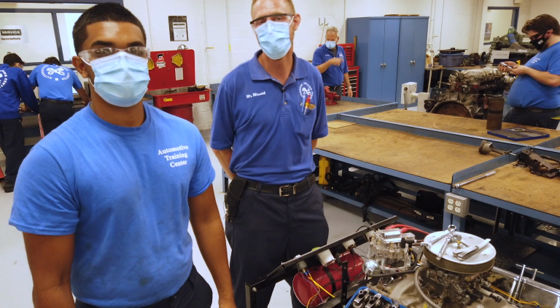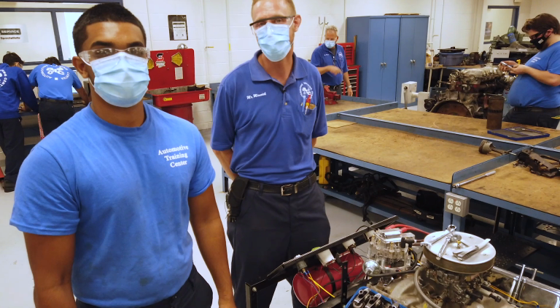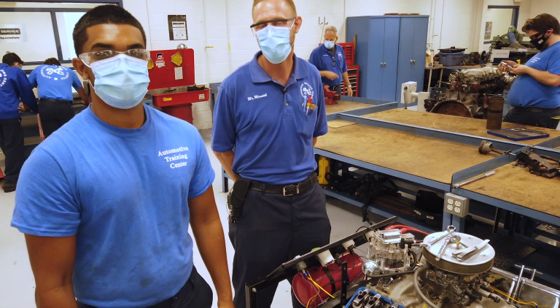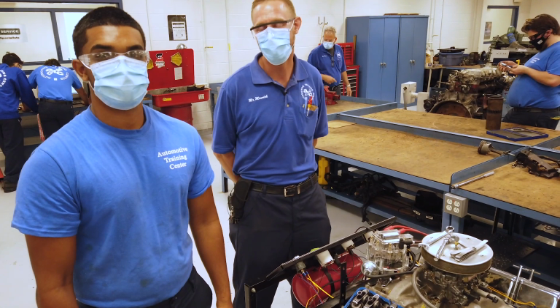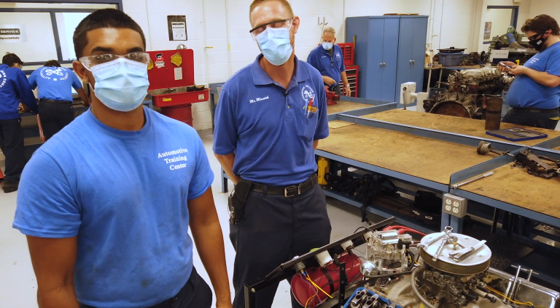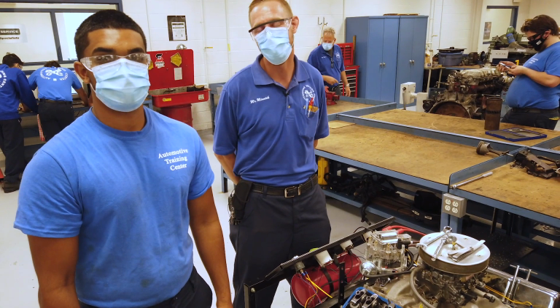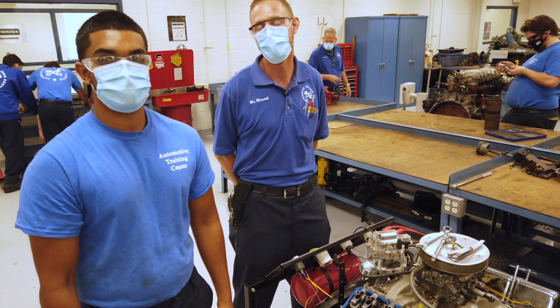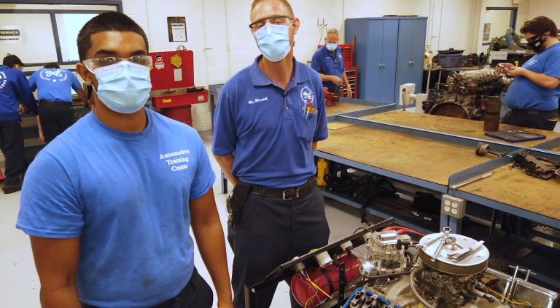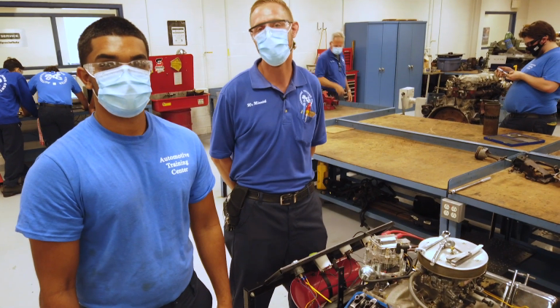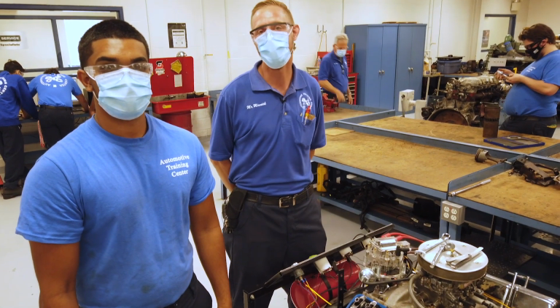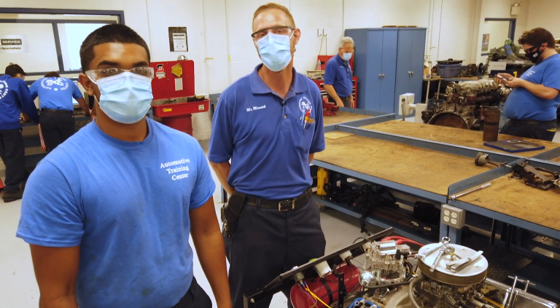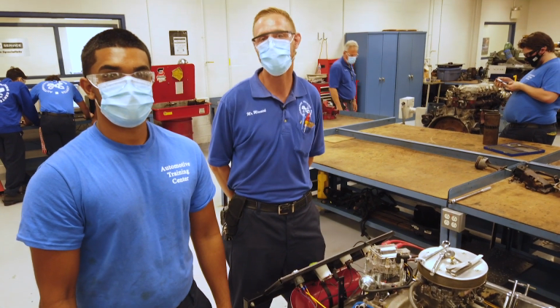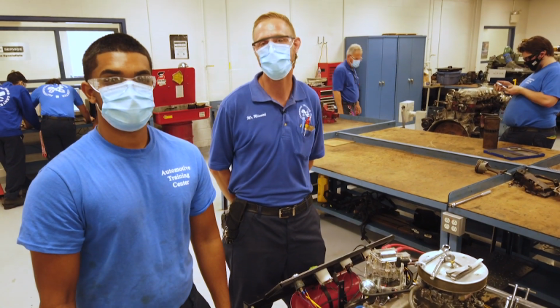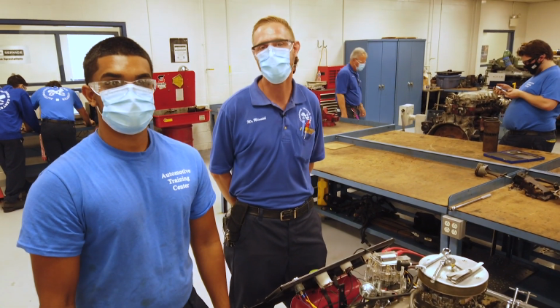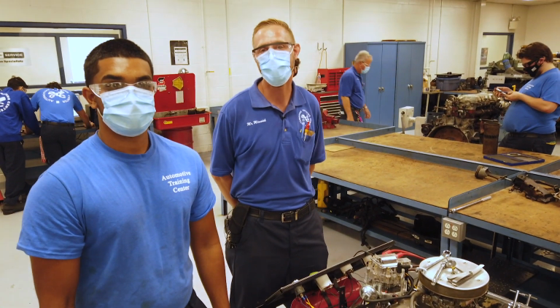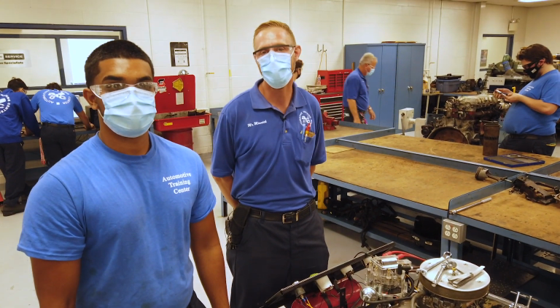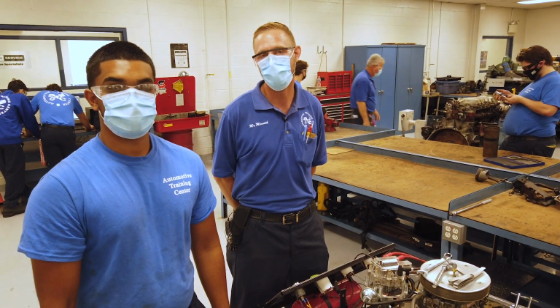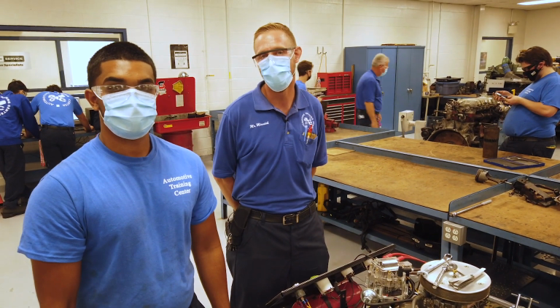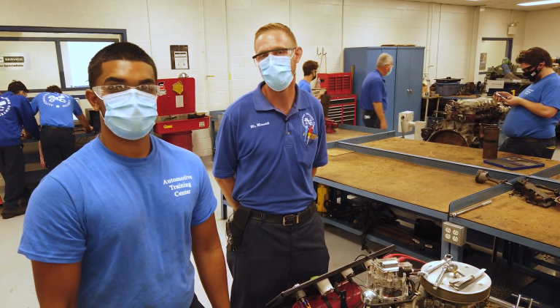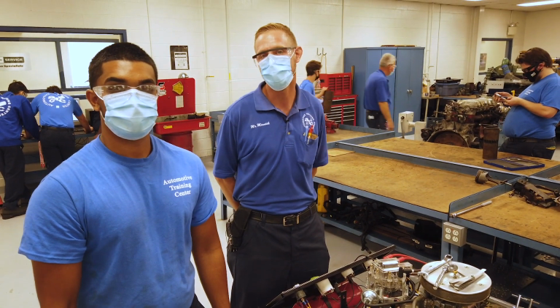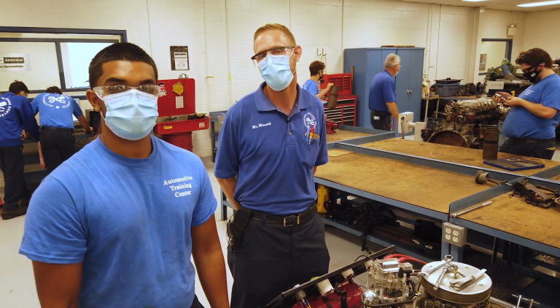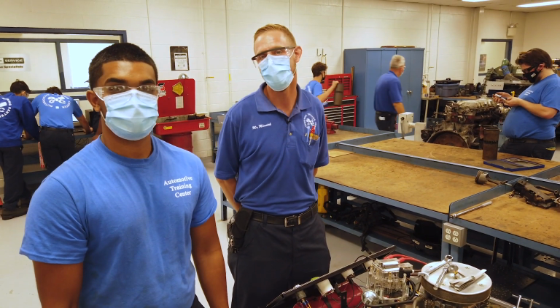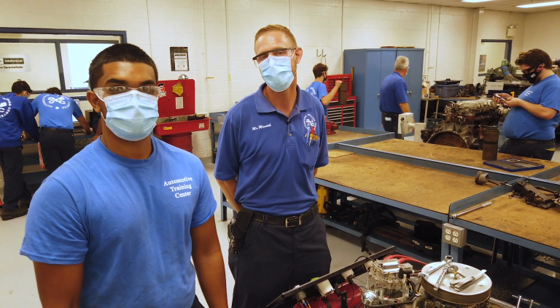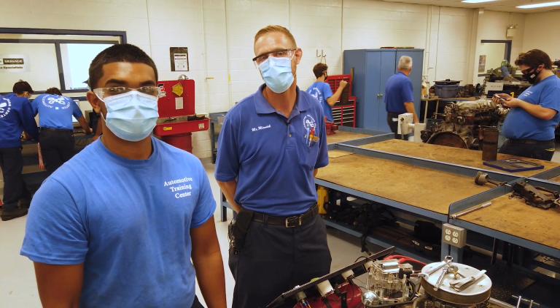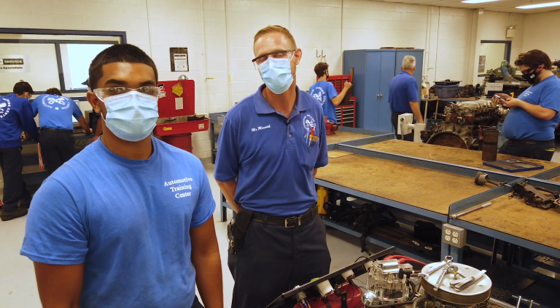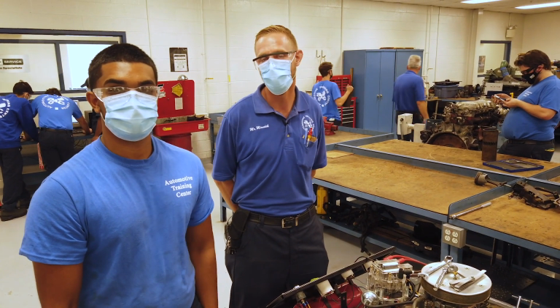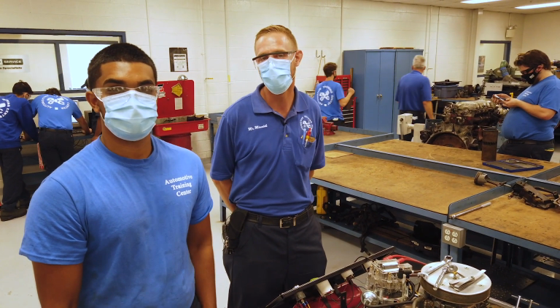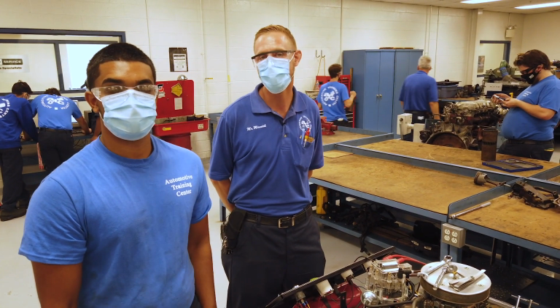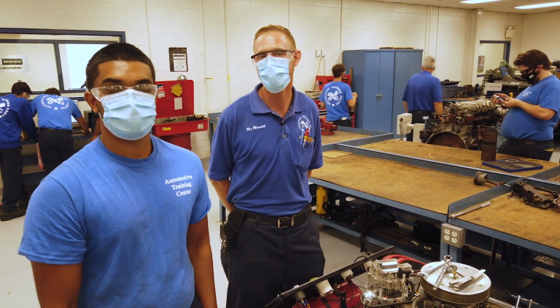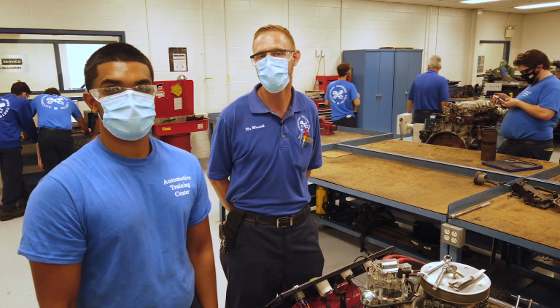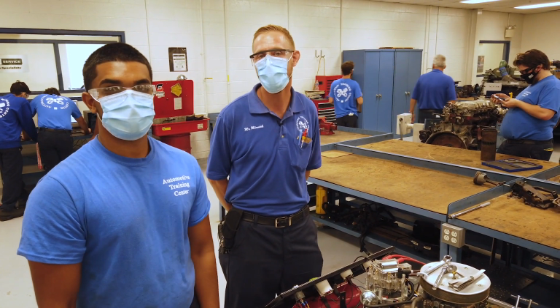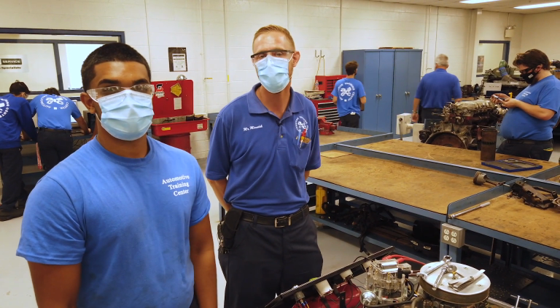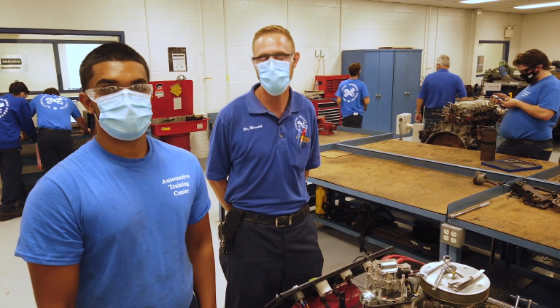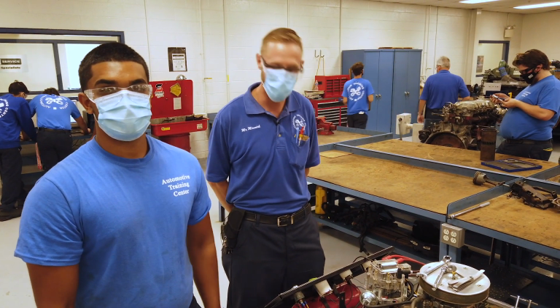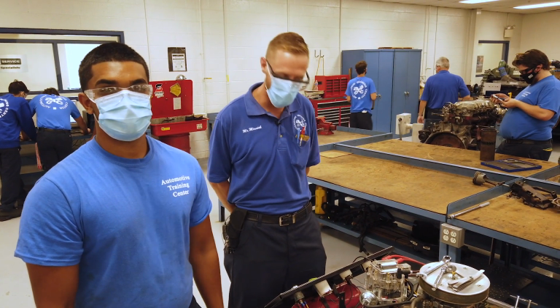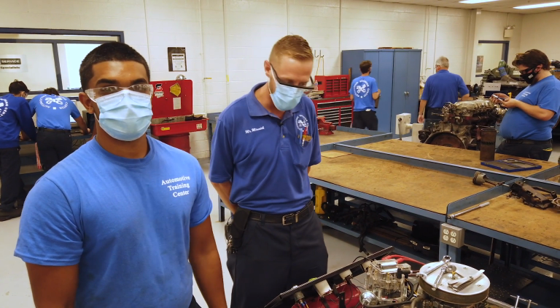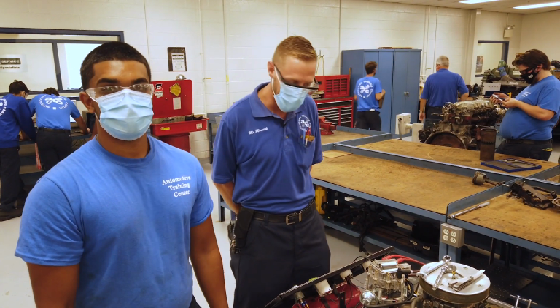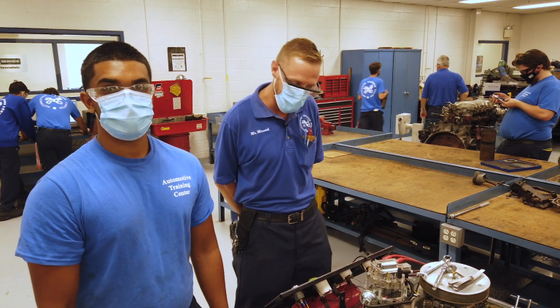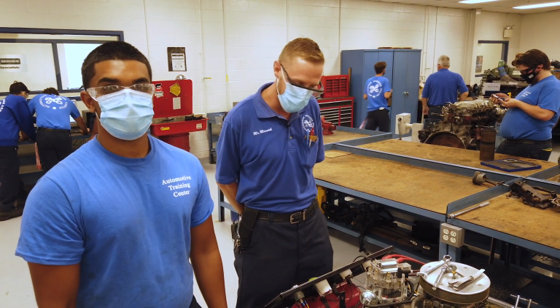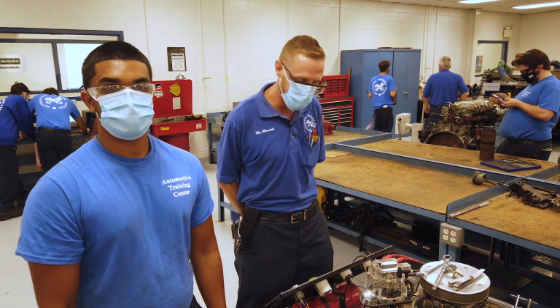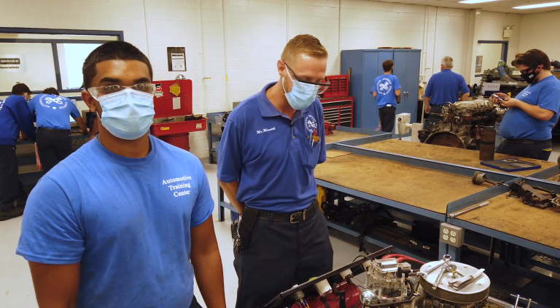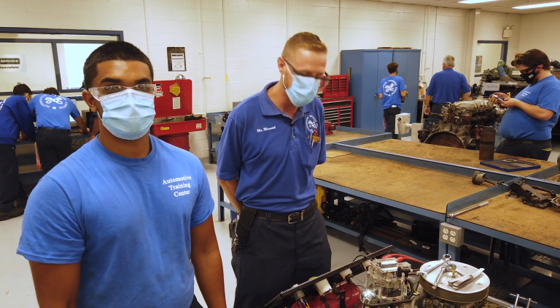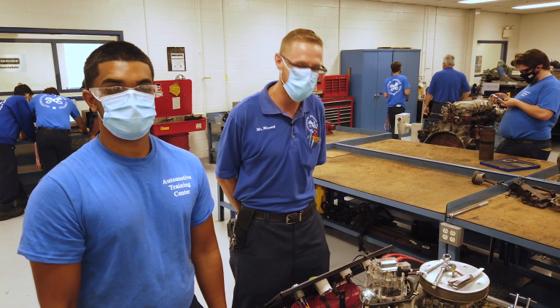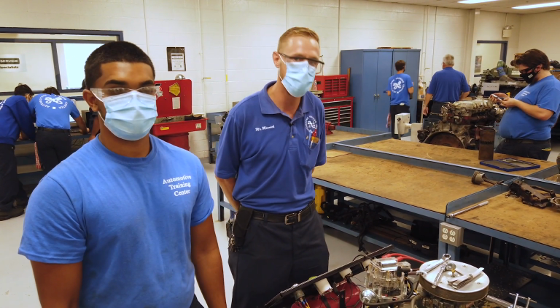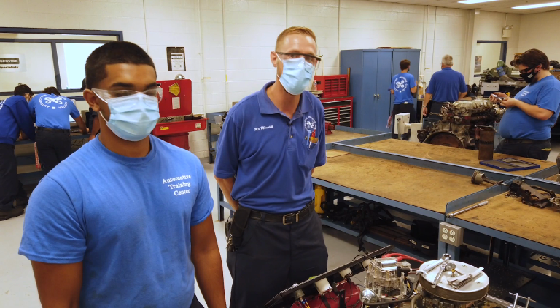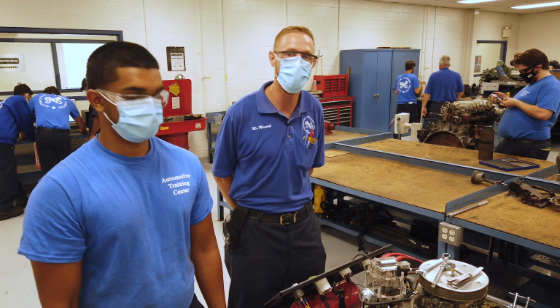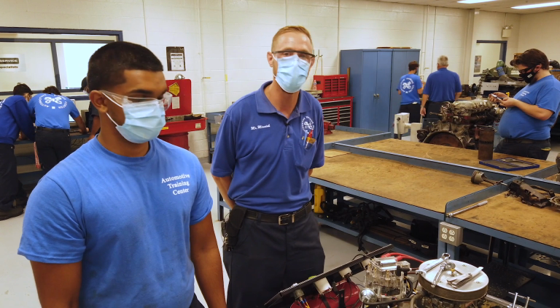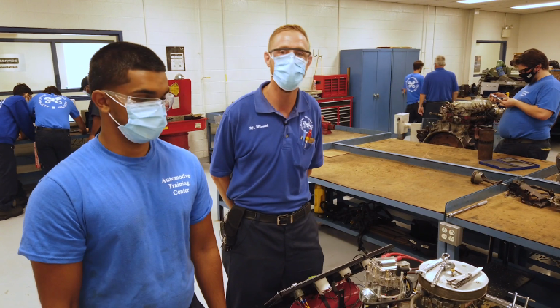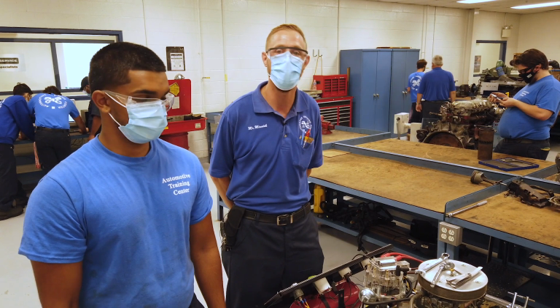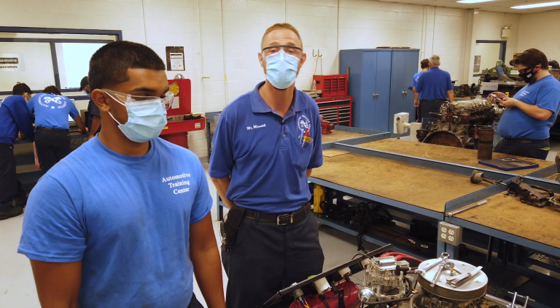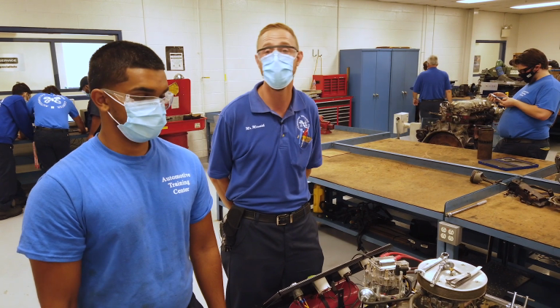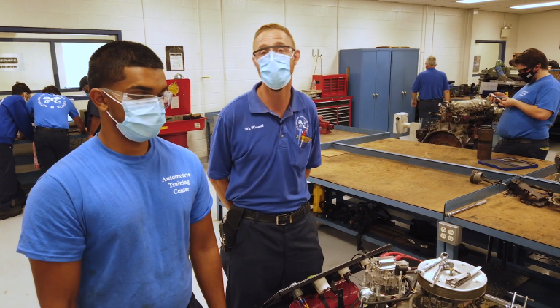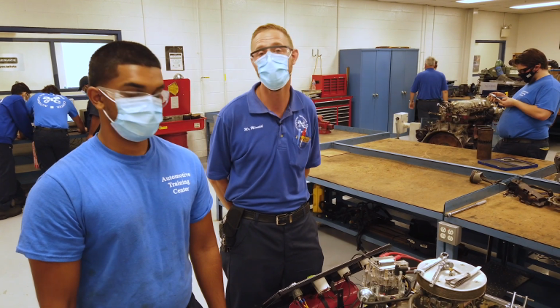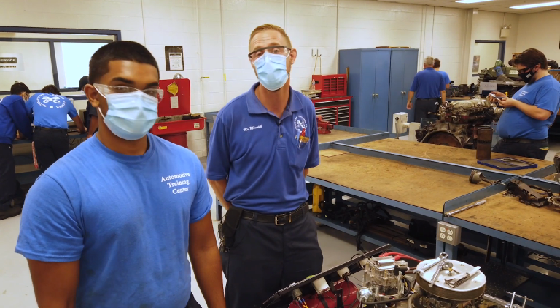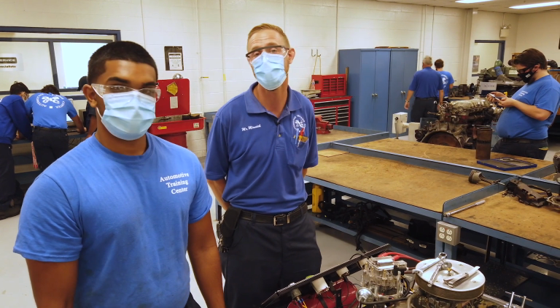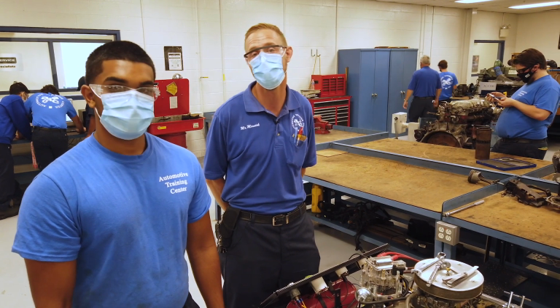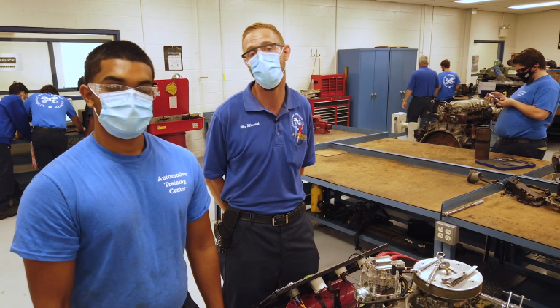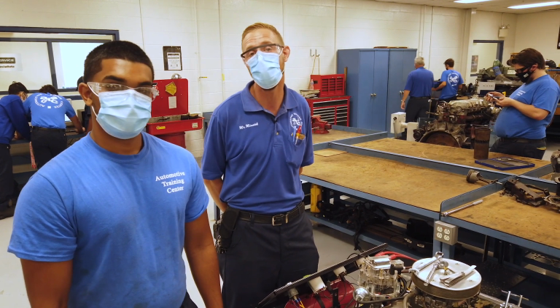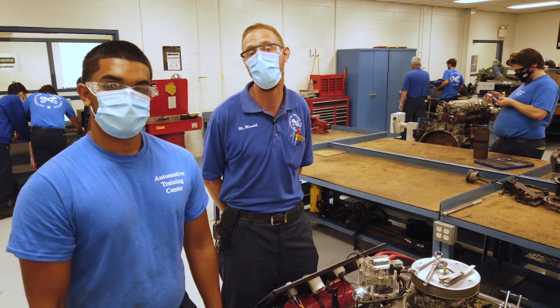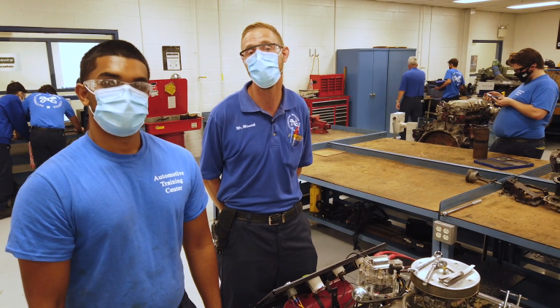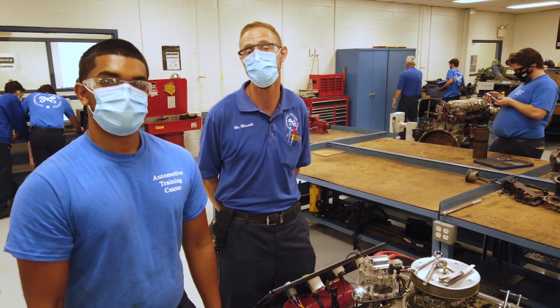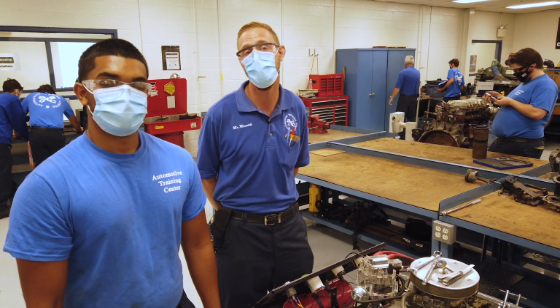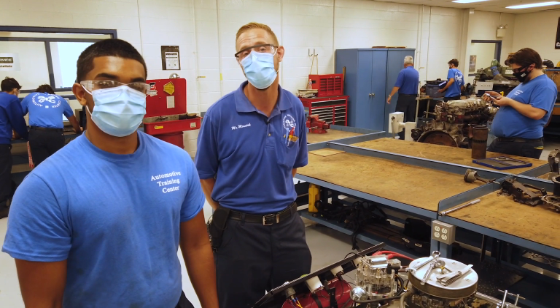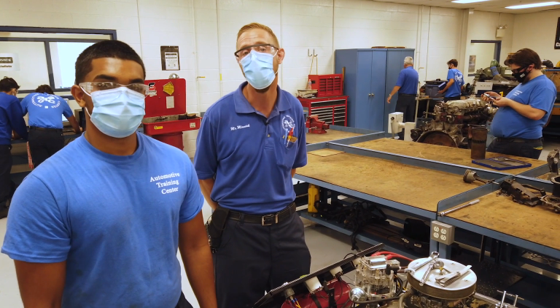Hey, this is Mr. Minnick. I'm the engine repair instructor here at Automotive Training Center's Moorminster campus, and what we have here is a 305 cubic inch small block Chevy.